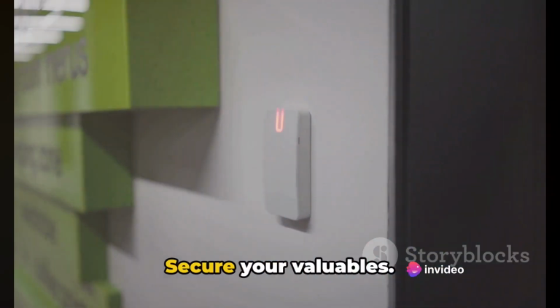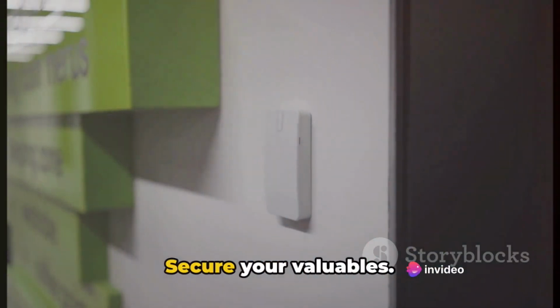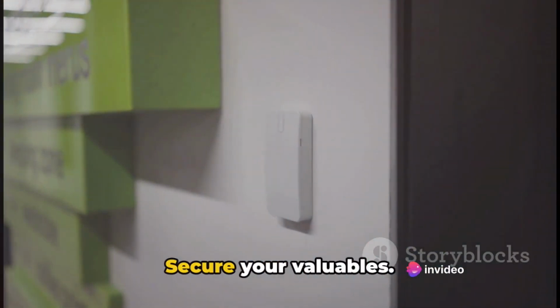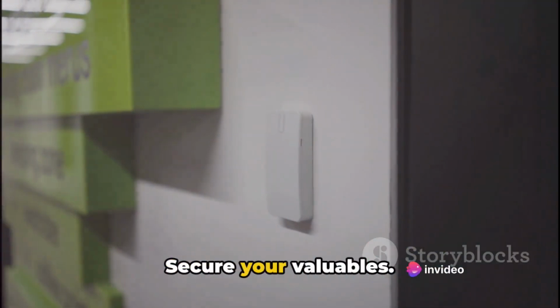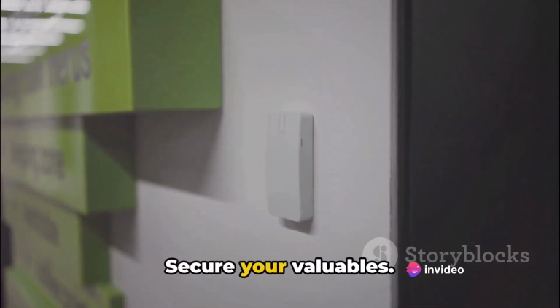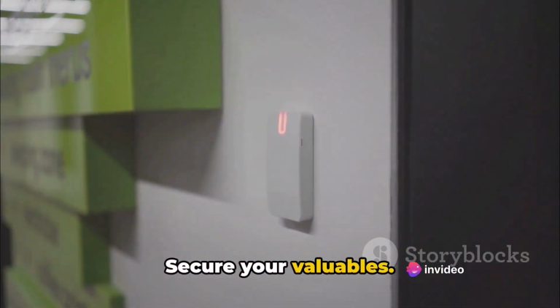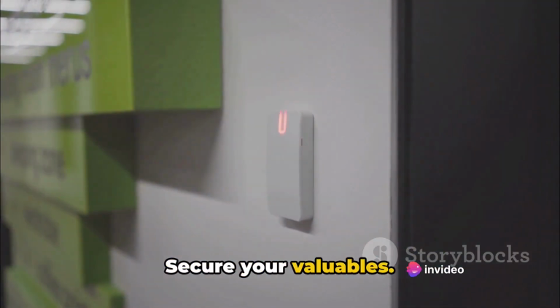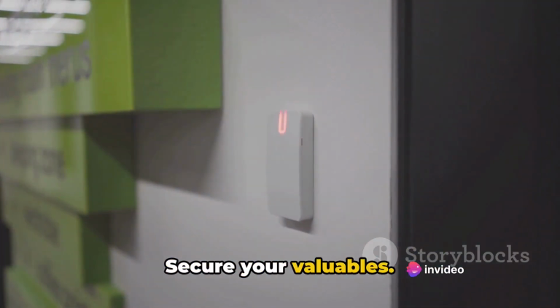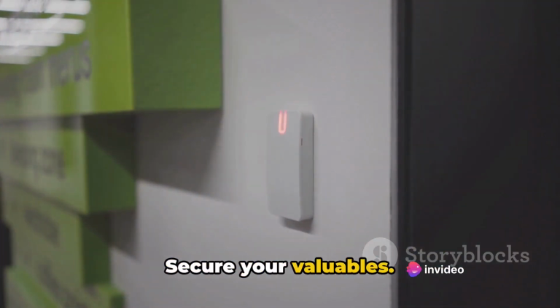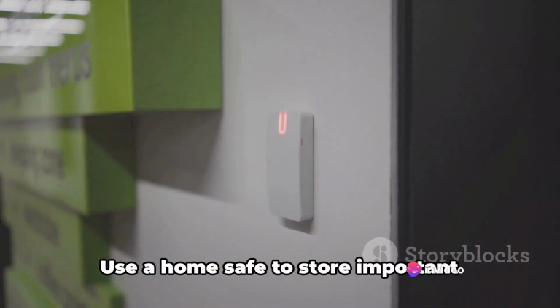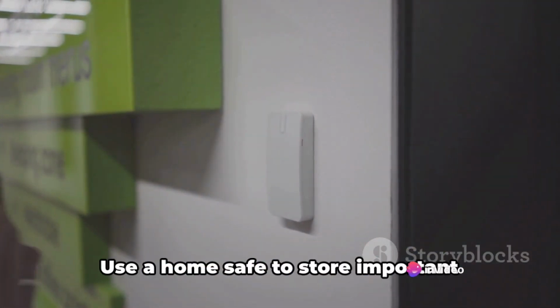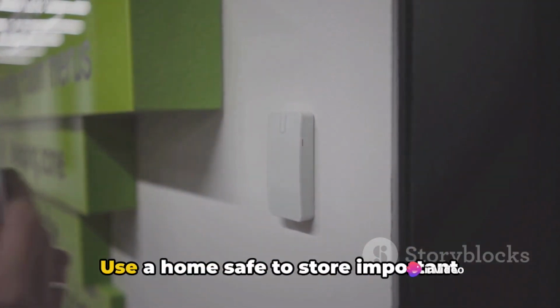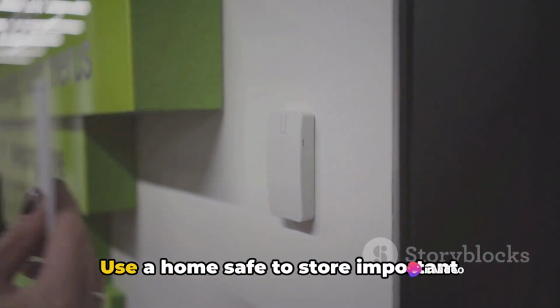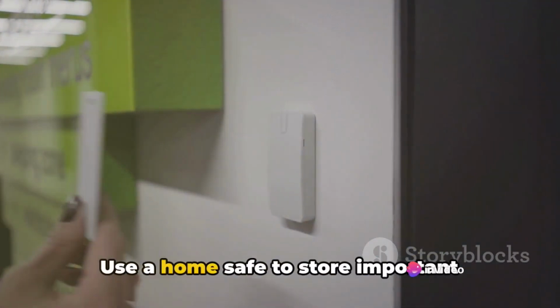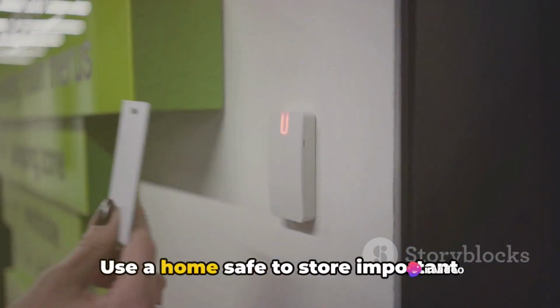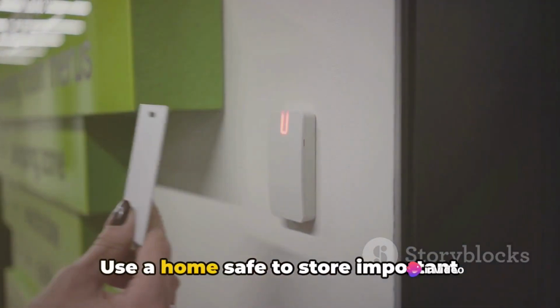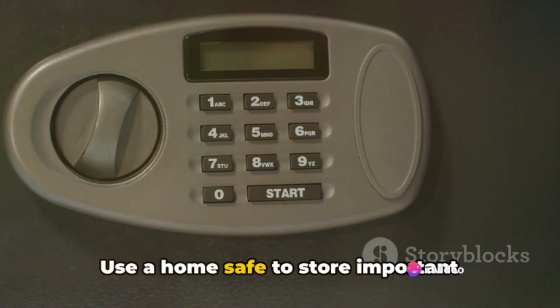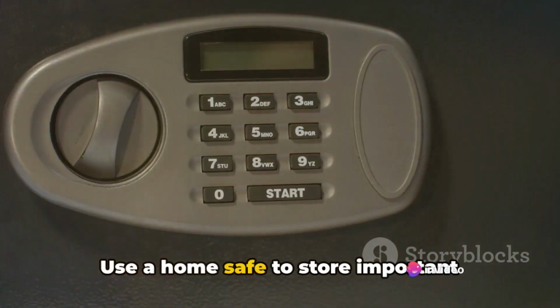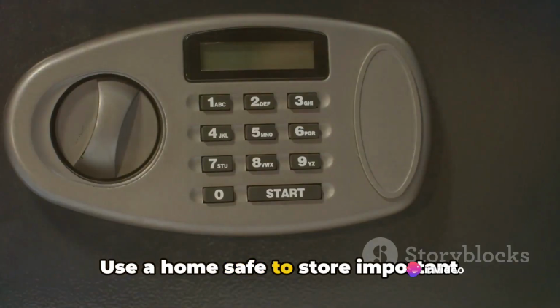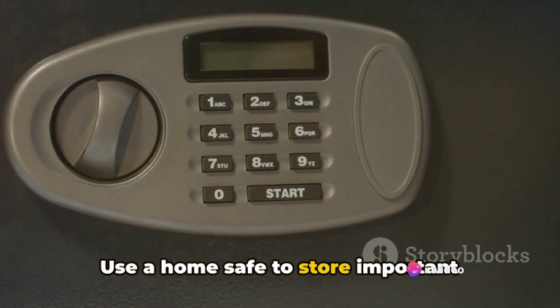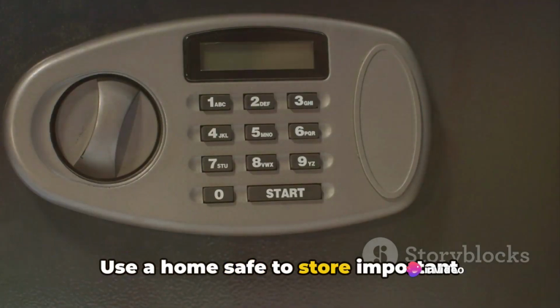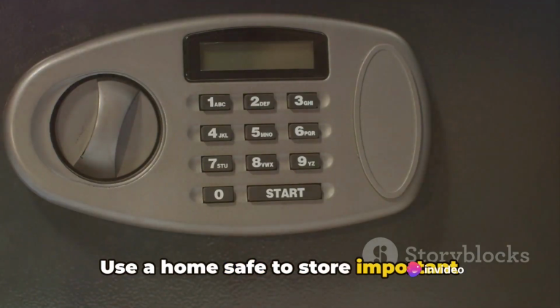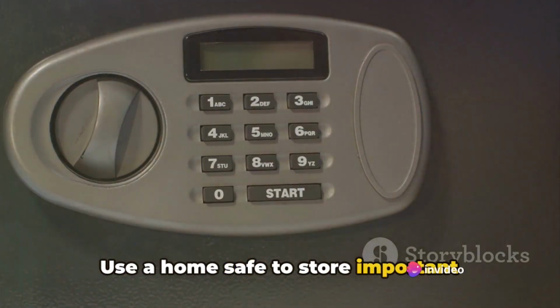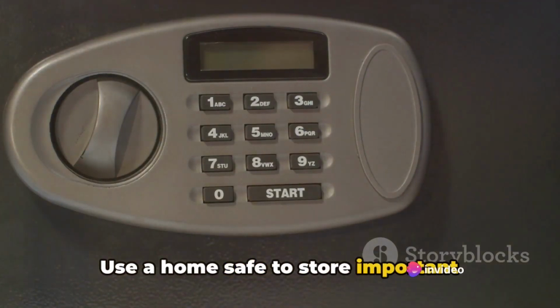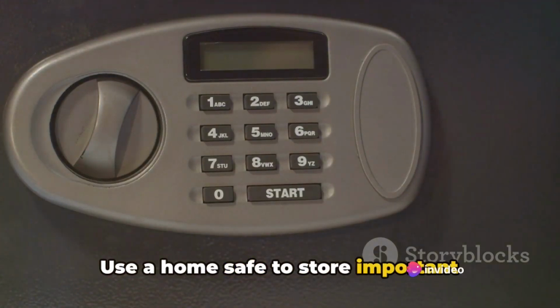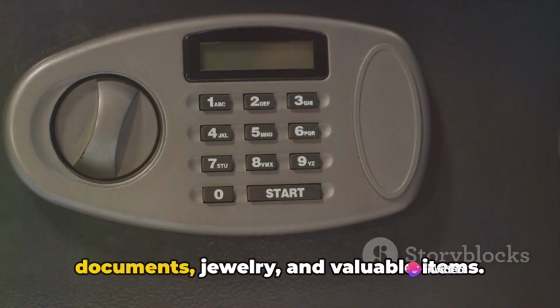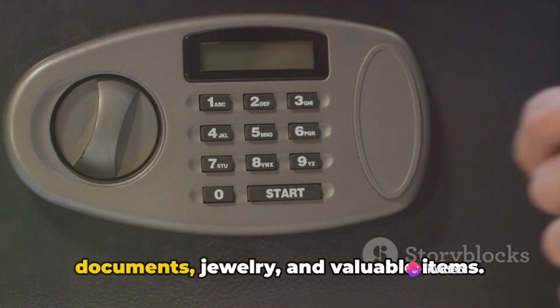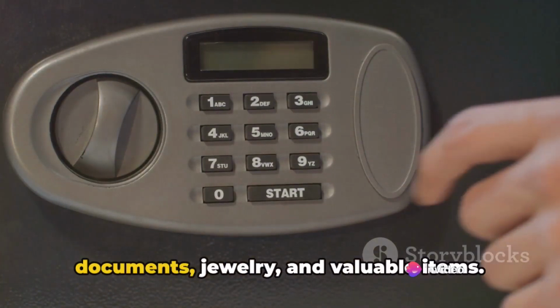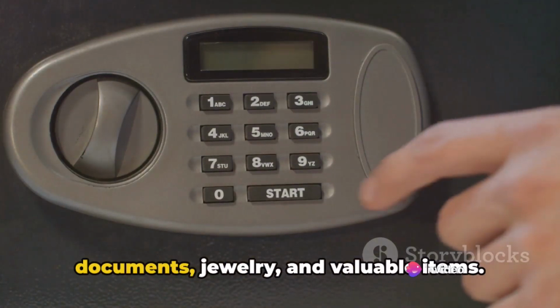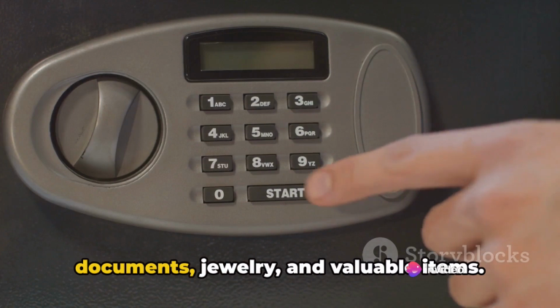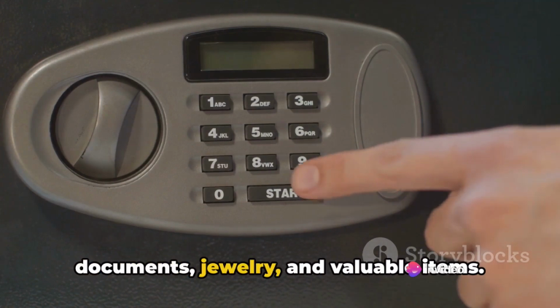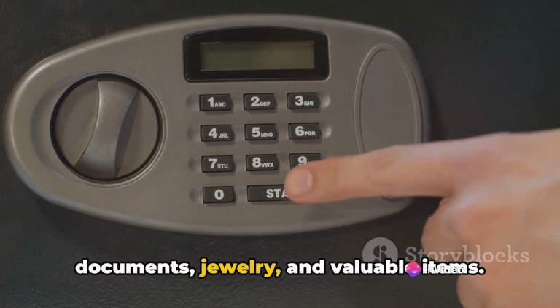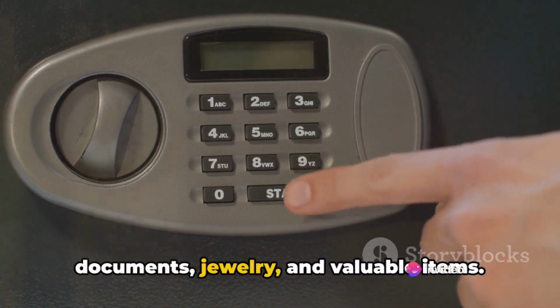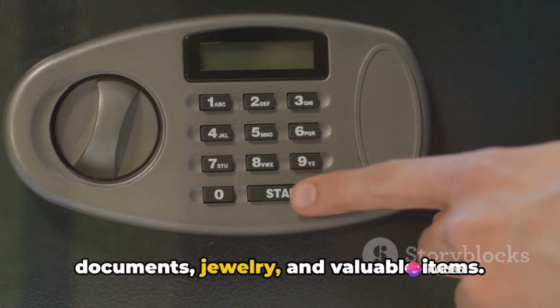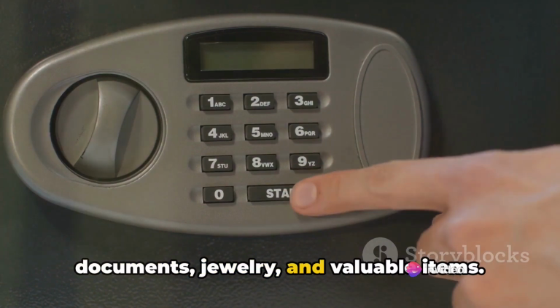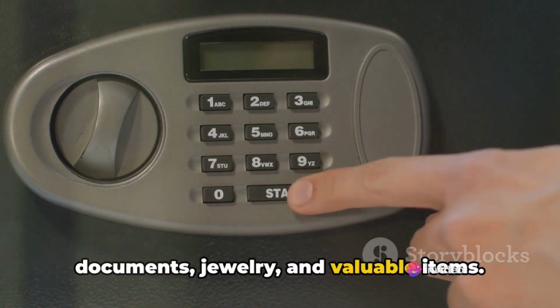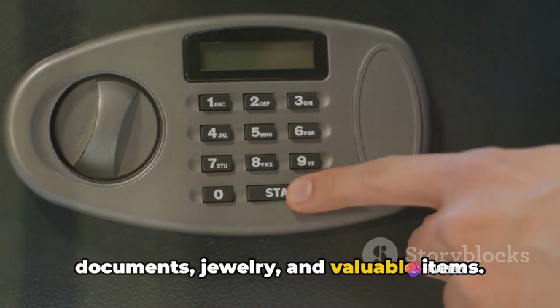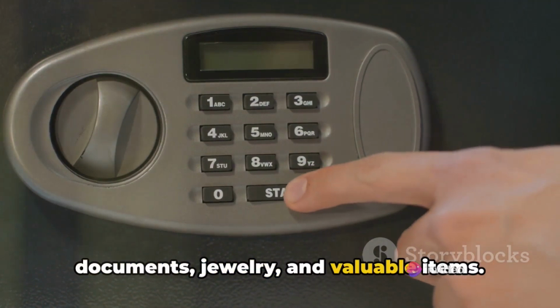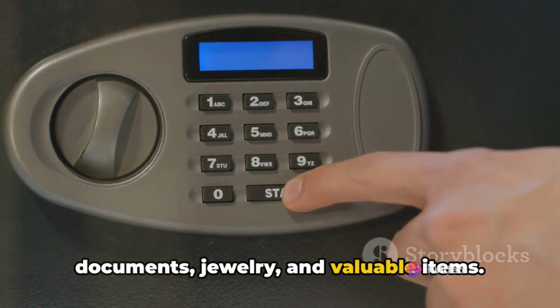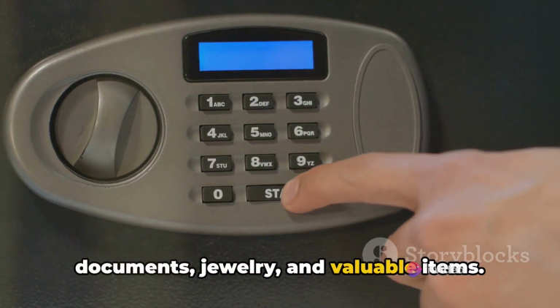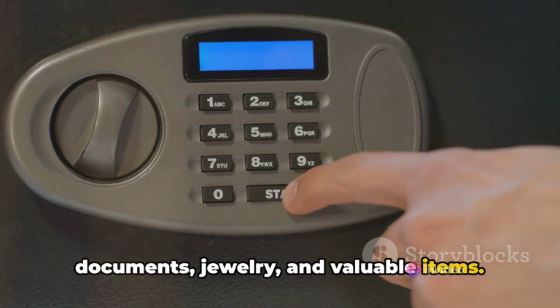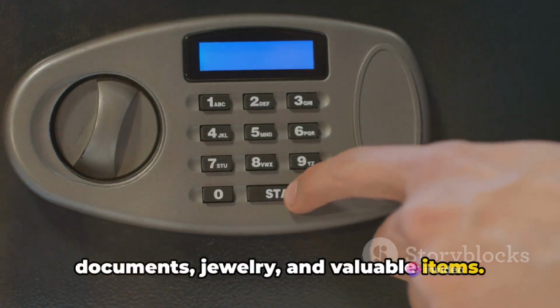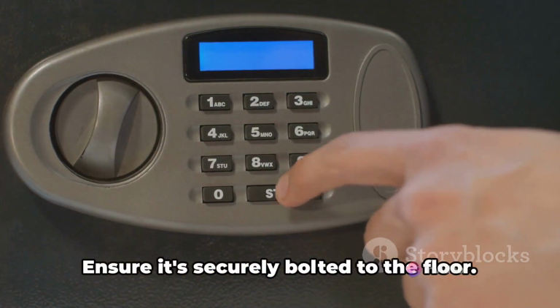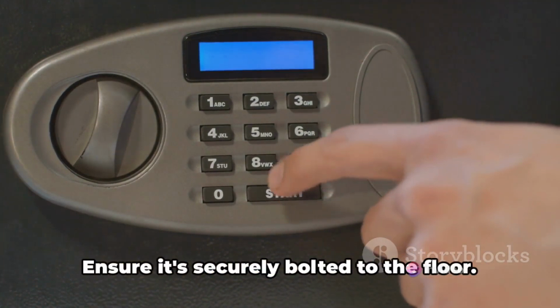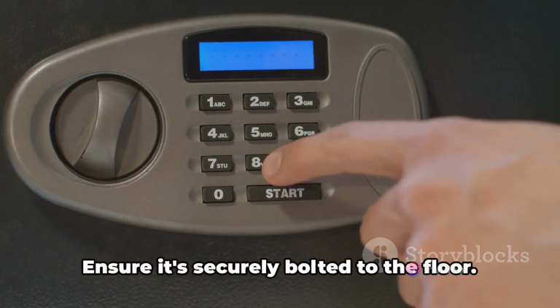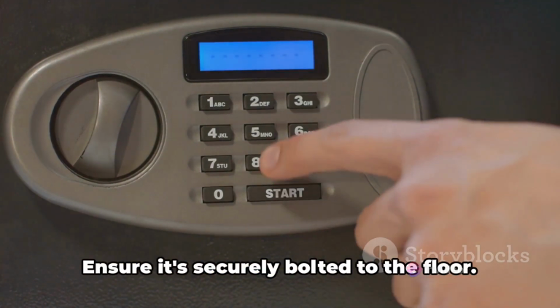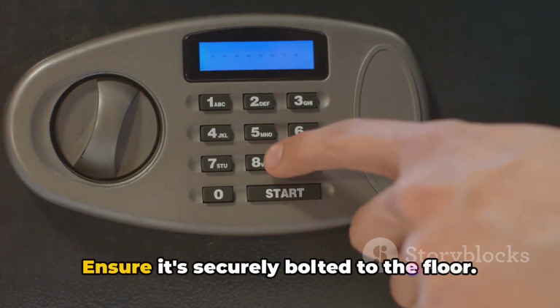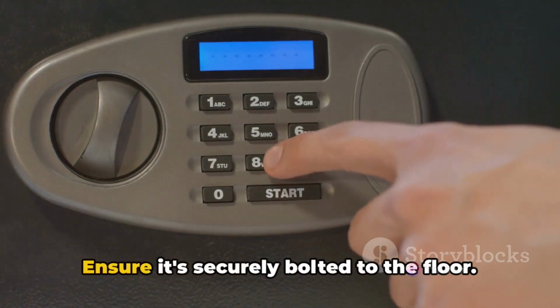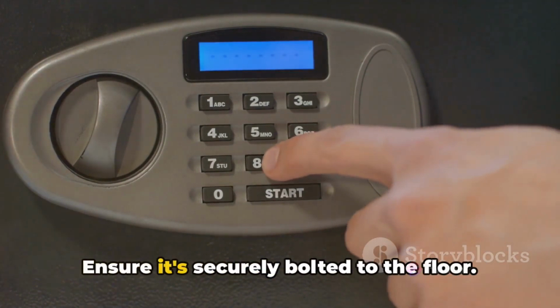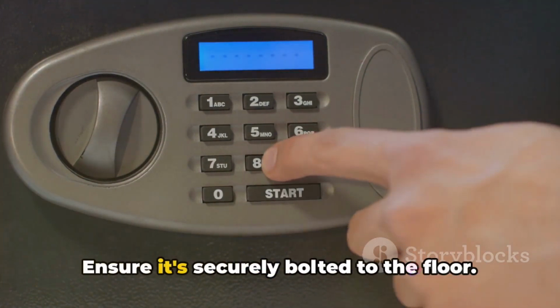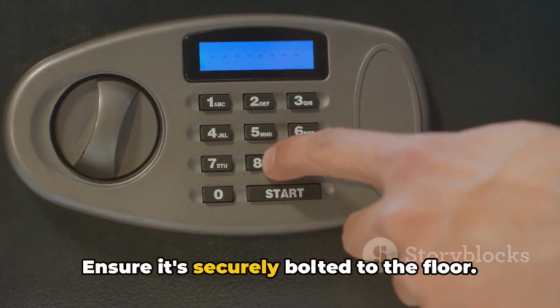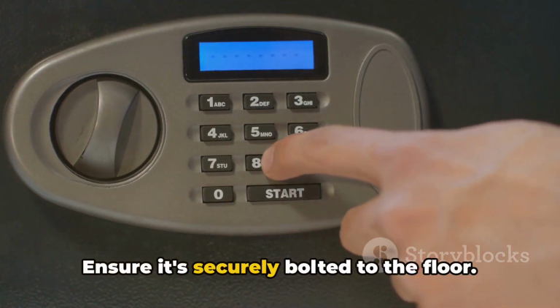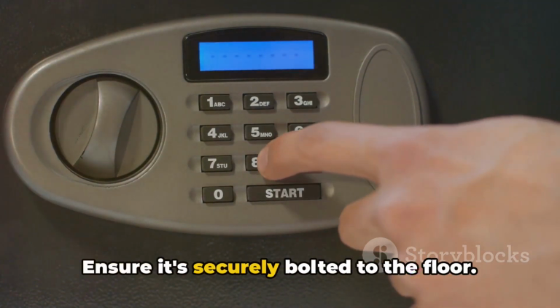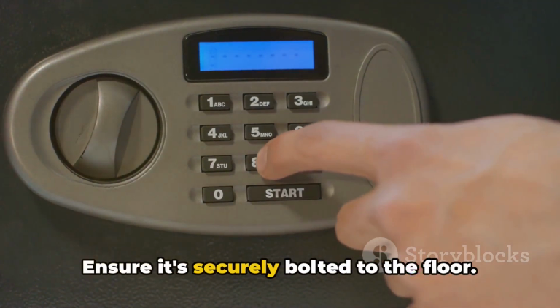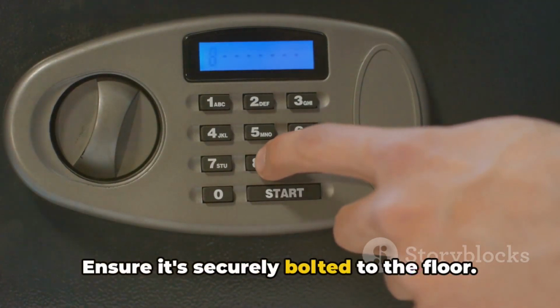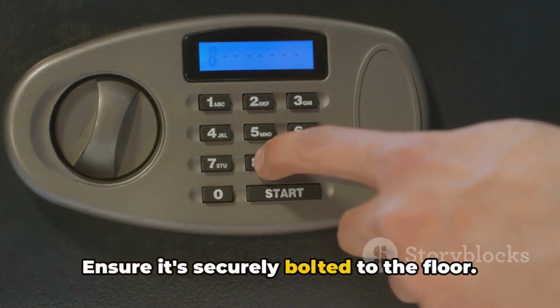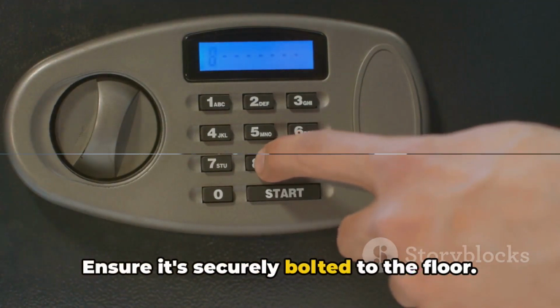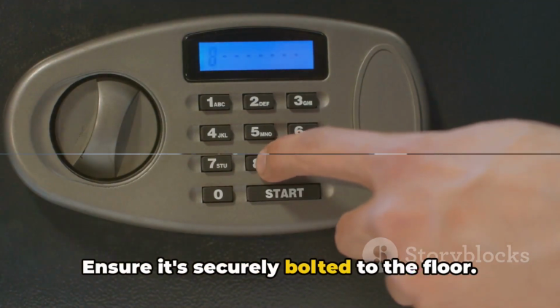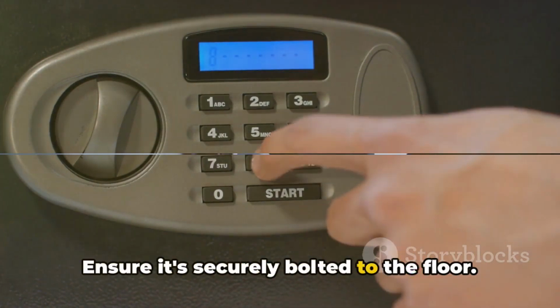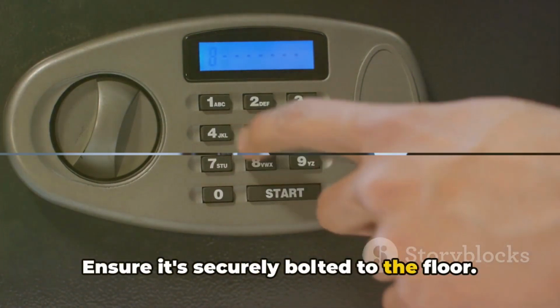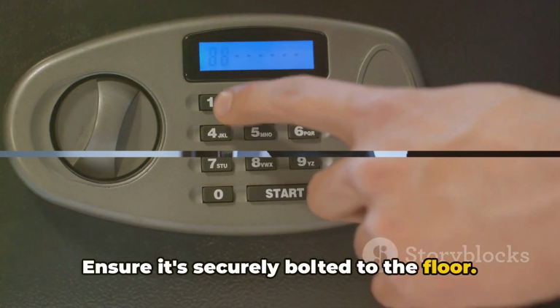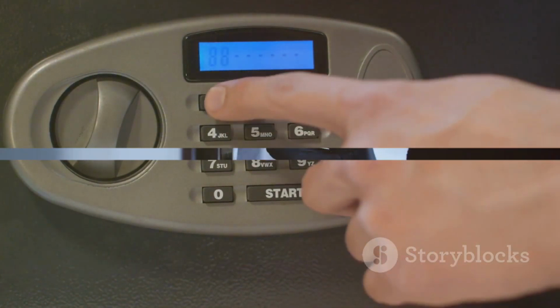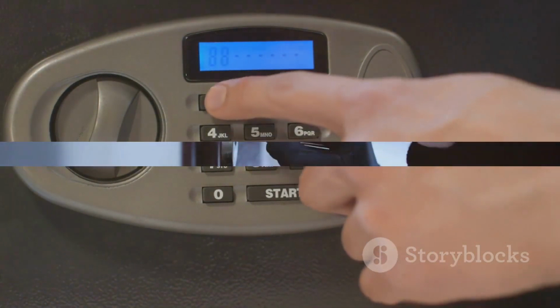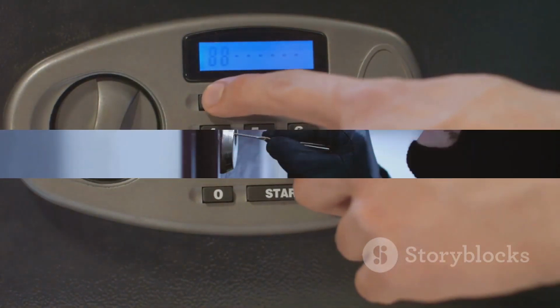Secure your valuables. Use a home safe to store important documents, jewelry, and valuable items. Ensure it's securely bolted to the floor.